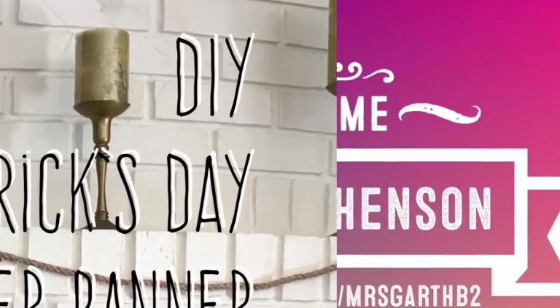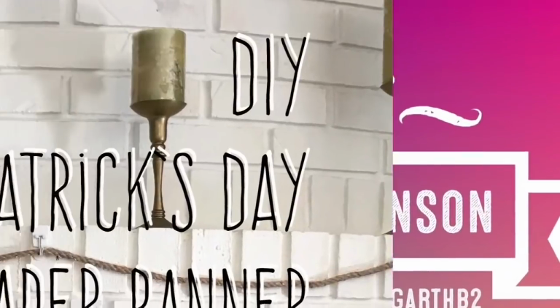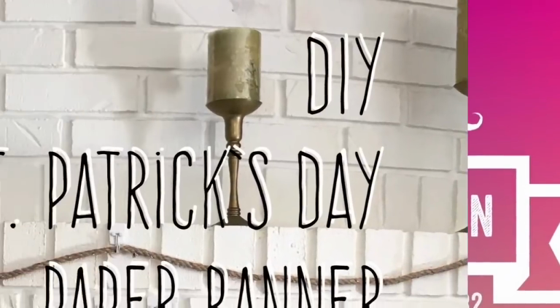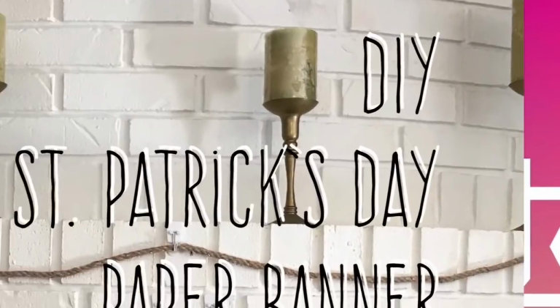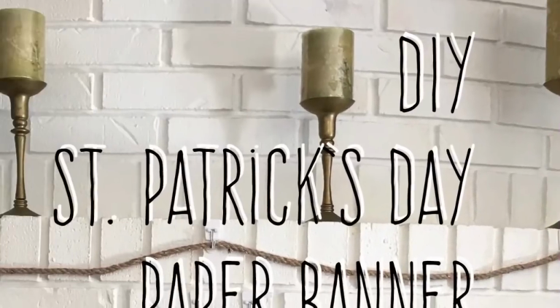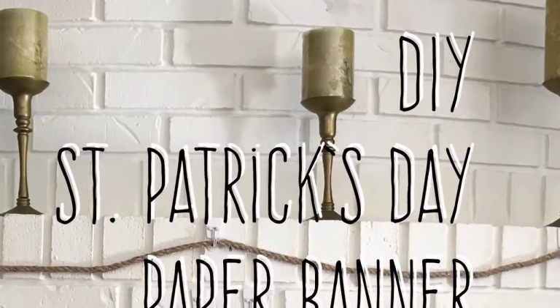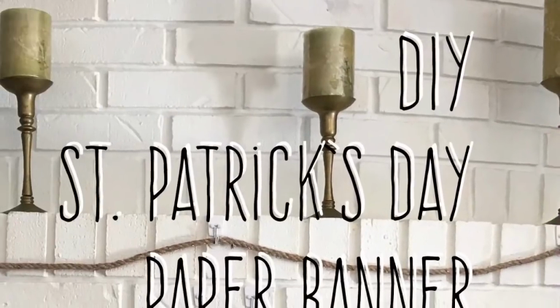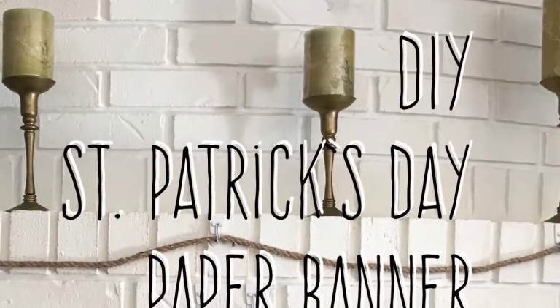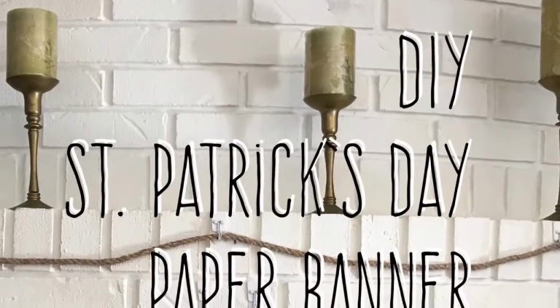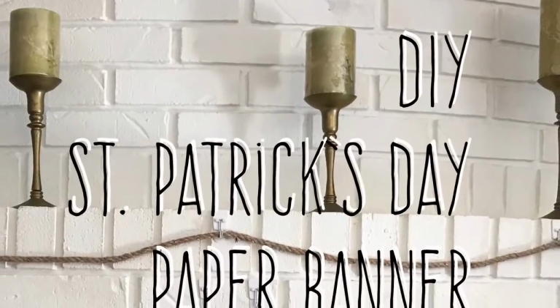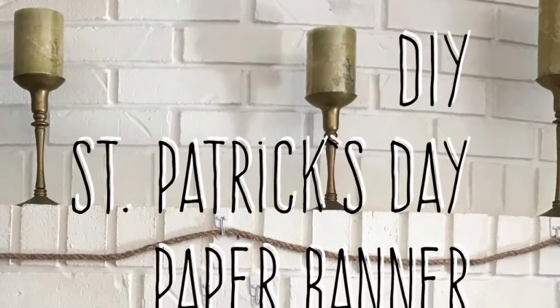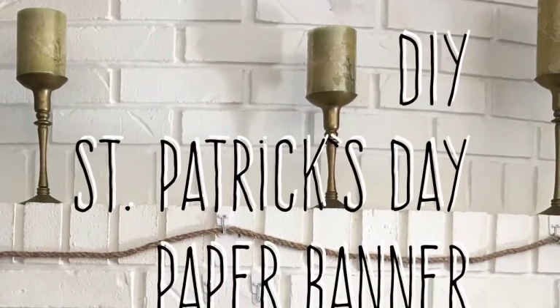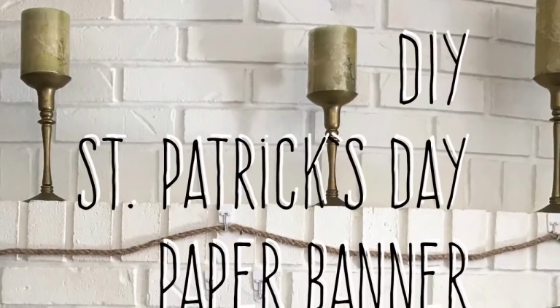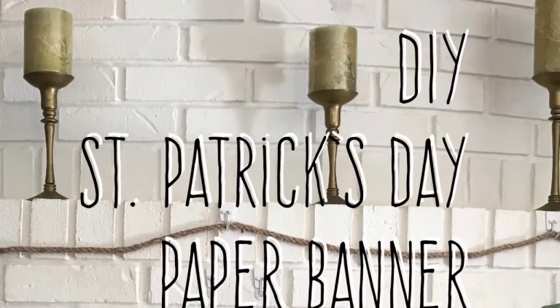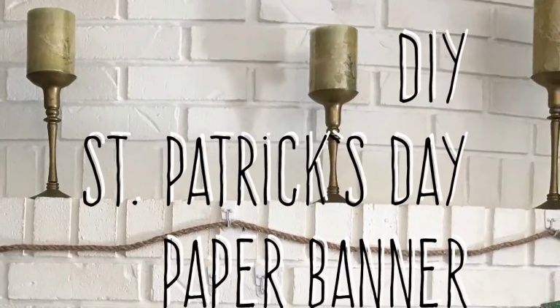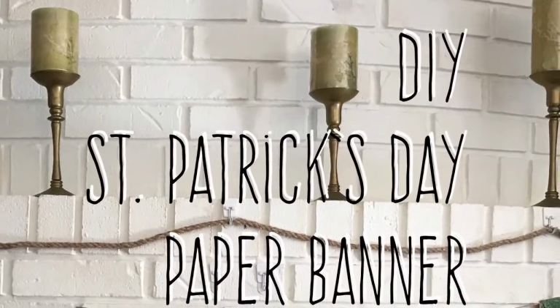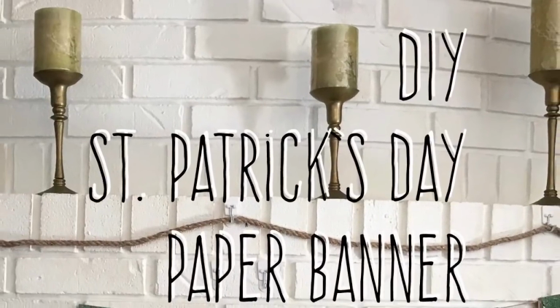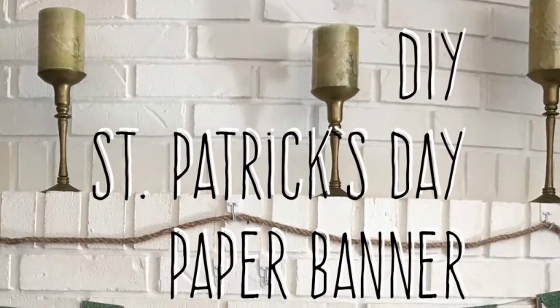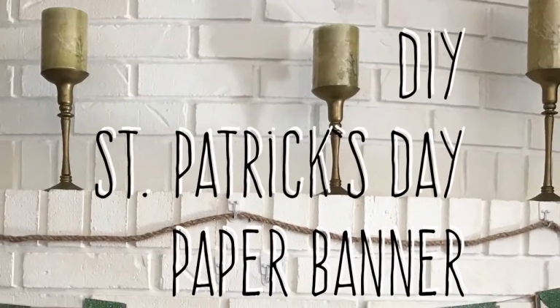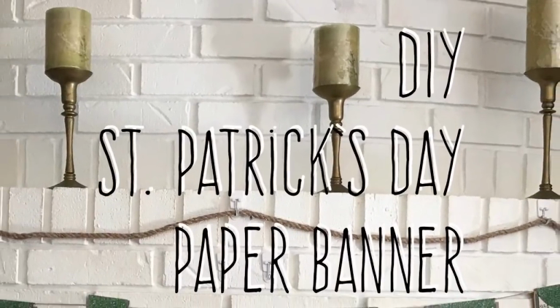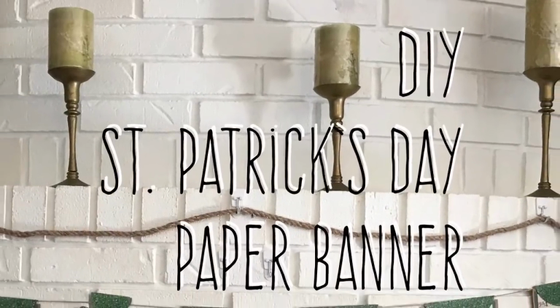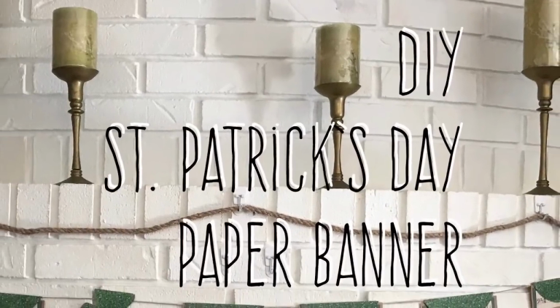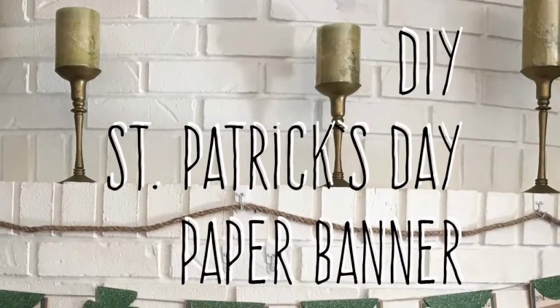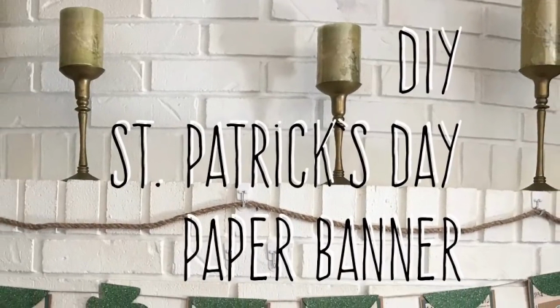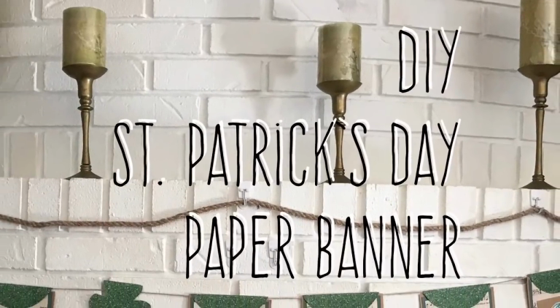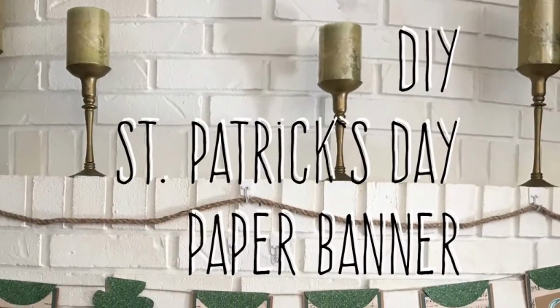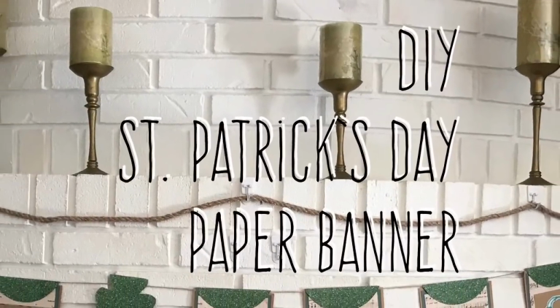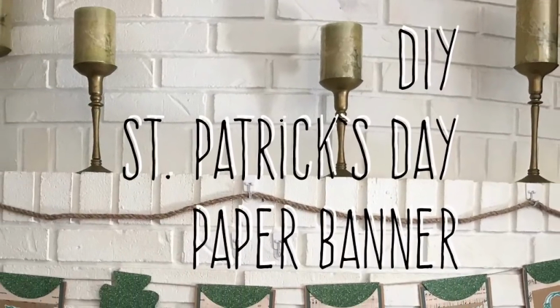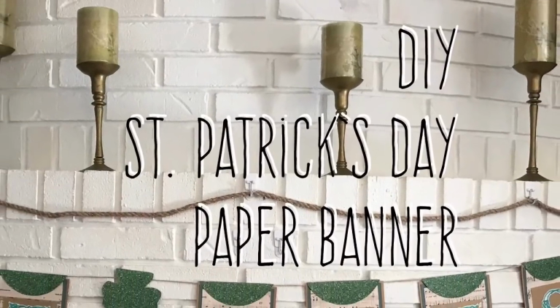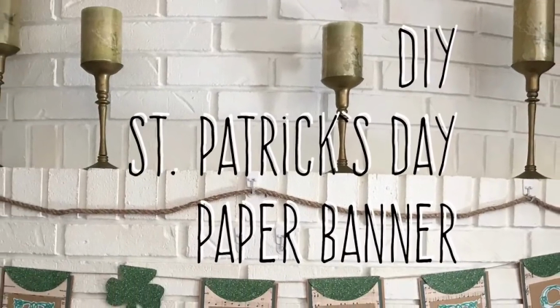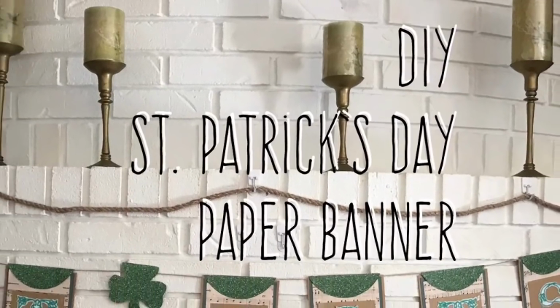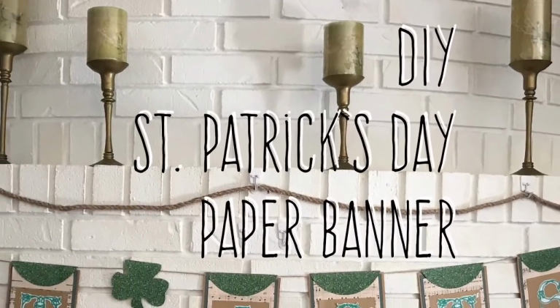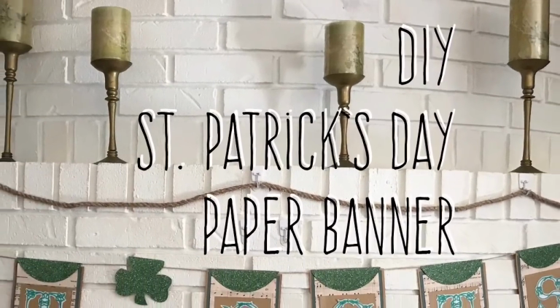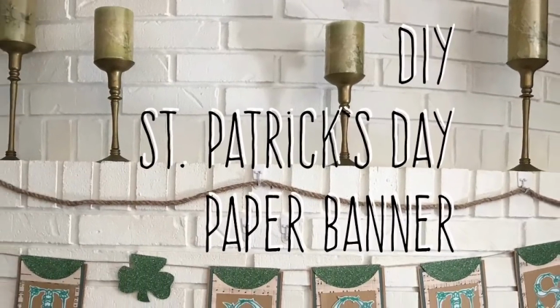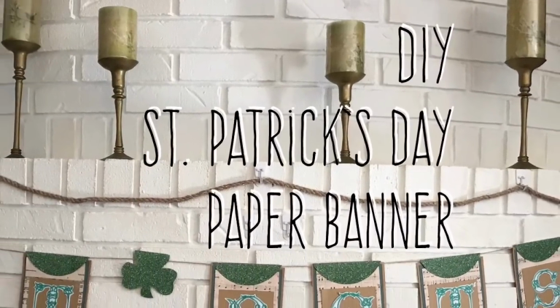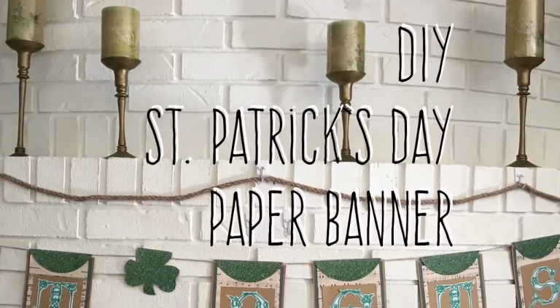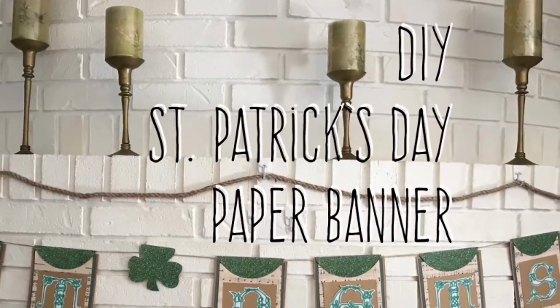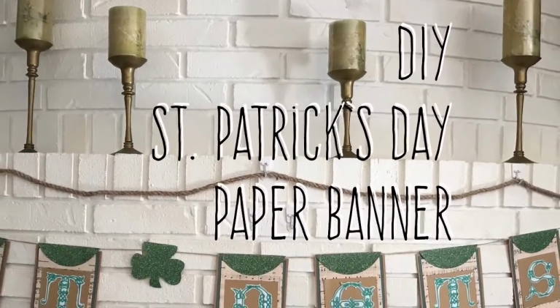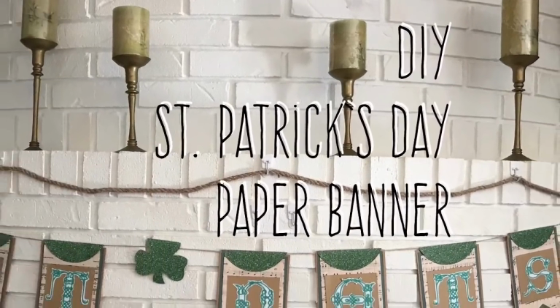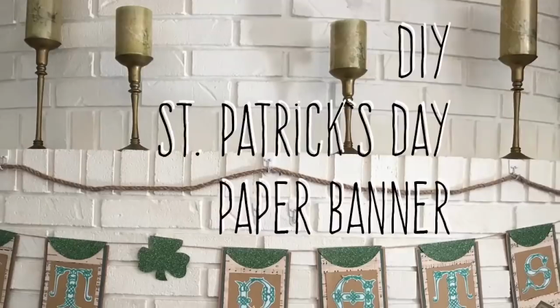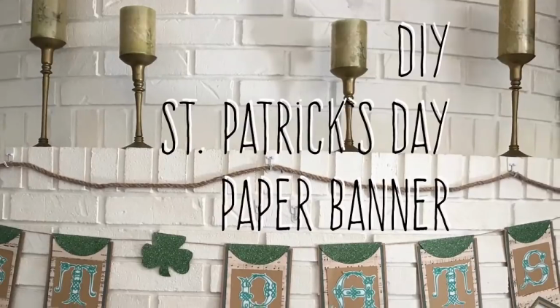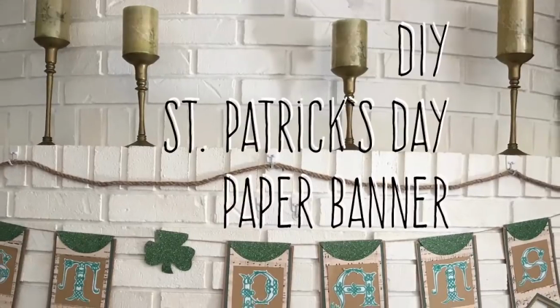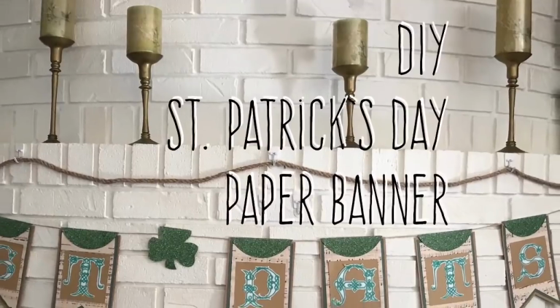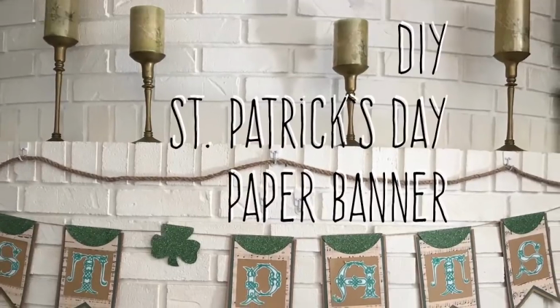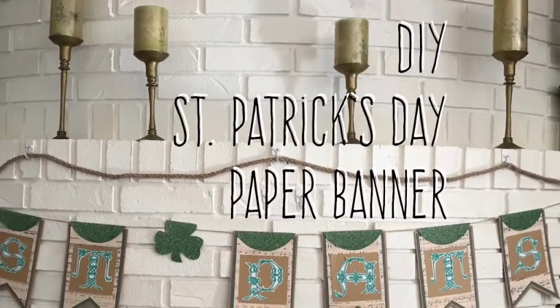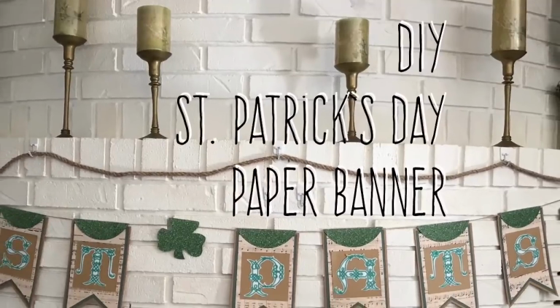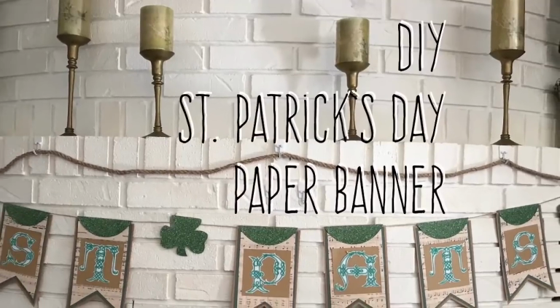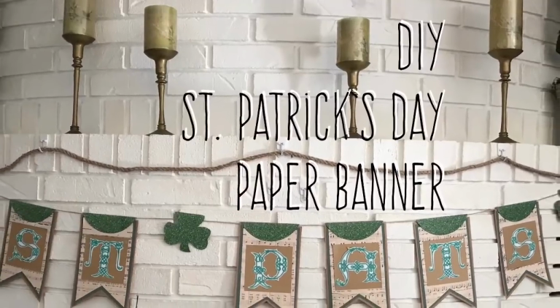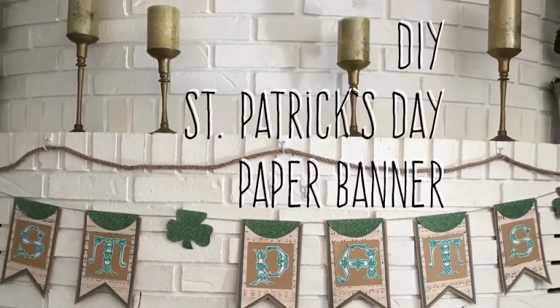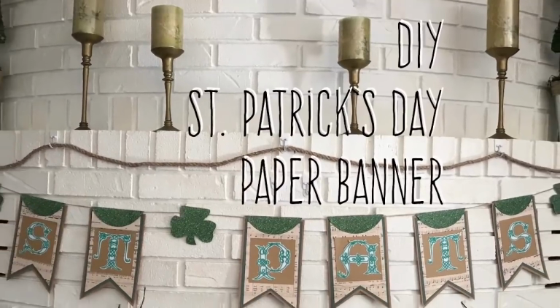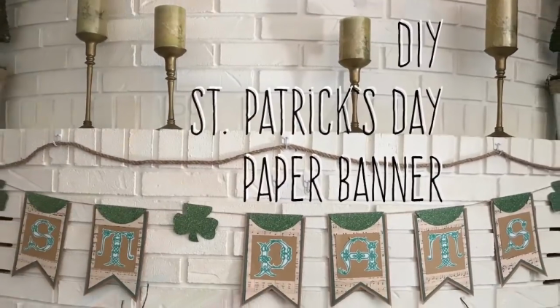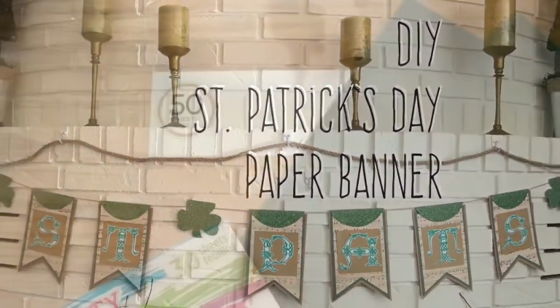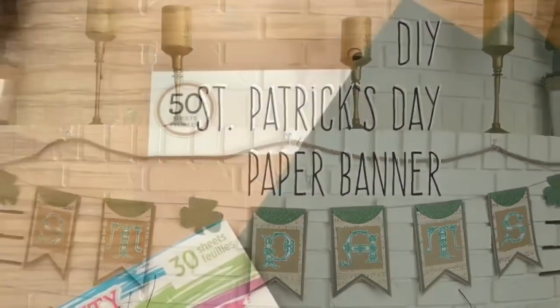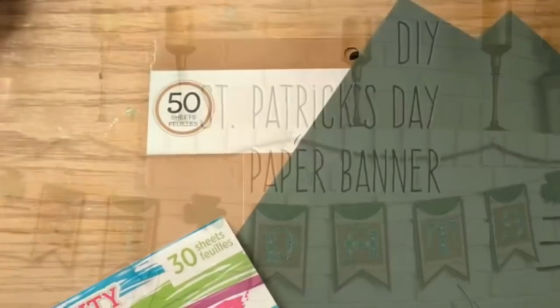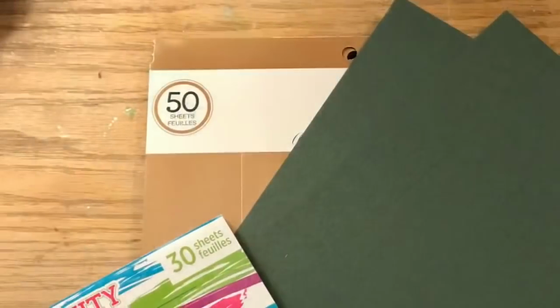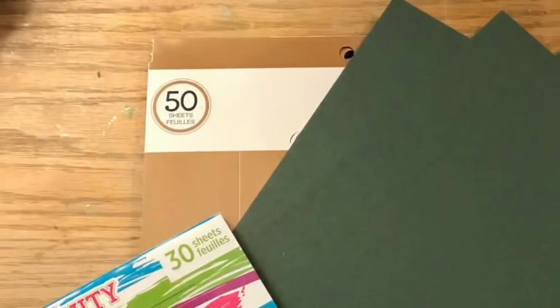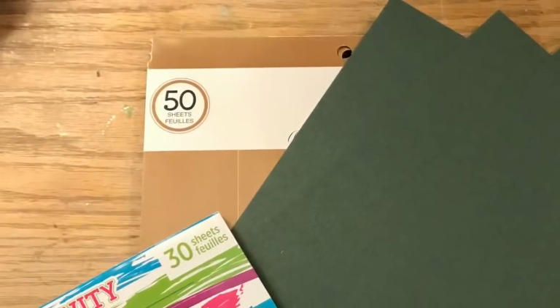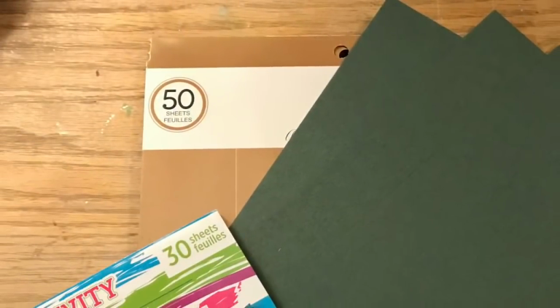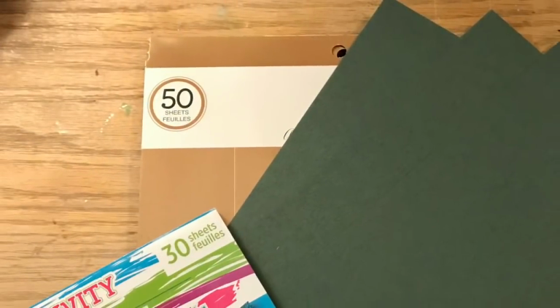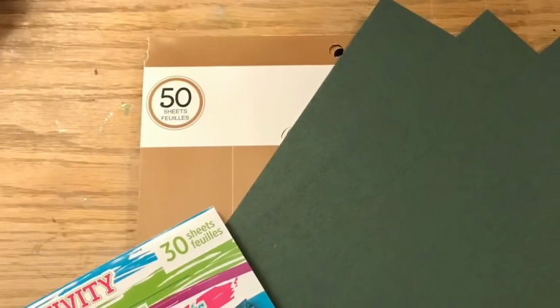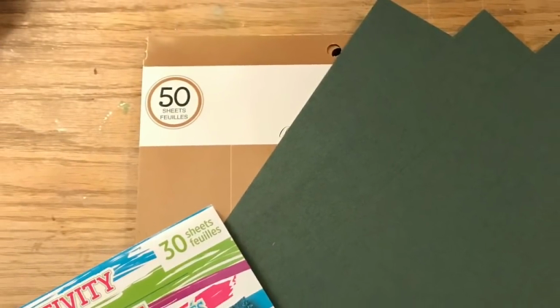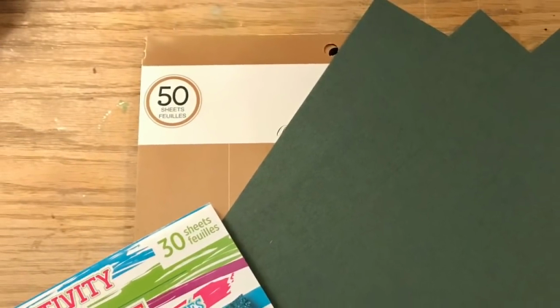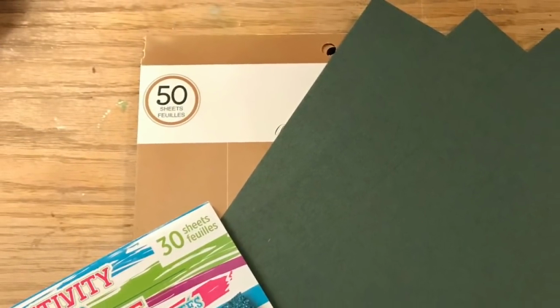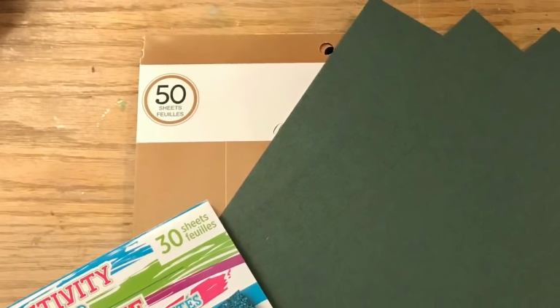Hi everybody, welcome back to my channel. Today we're going to do a DIY St. Patrick's Day paper banner. So excited — Pinterest inspired.